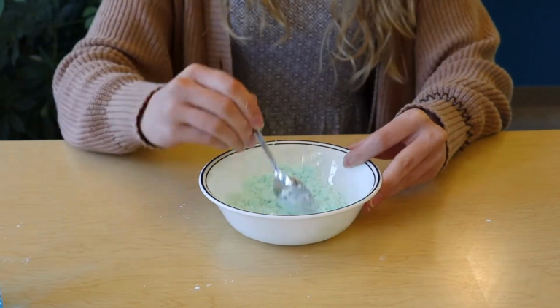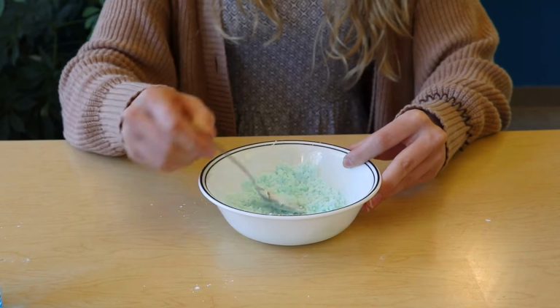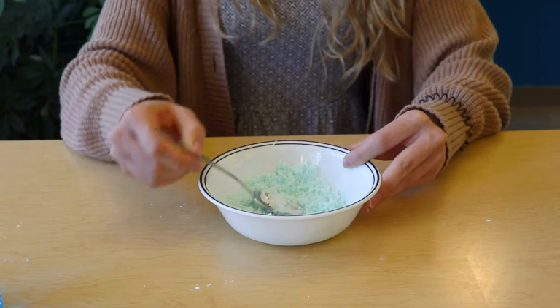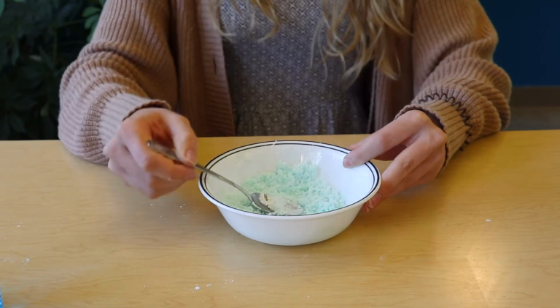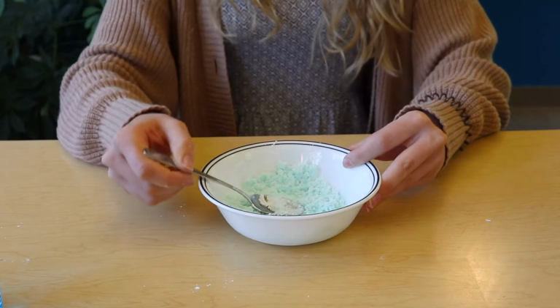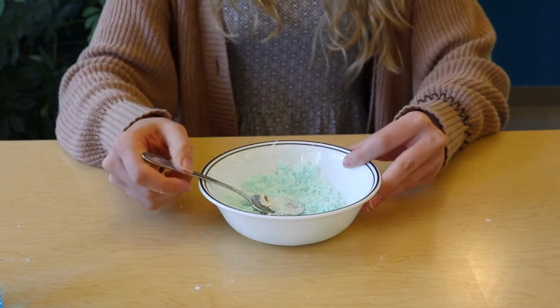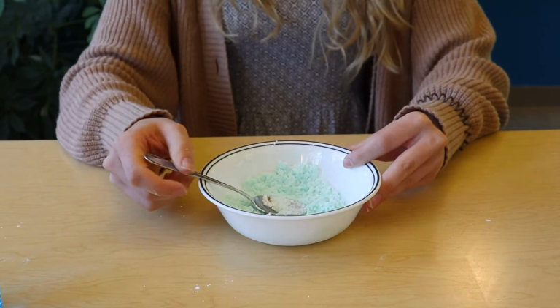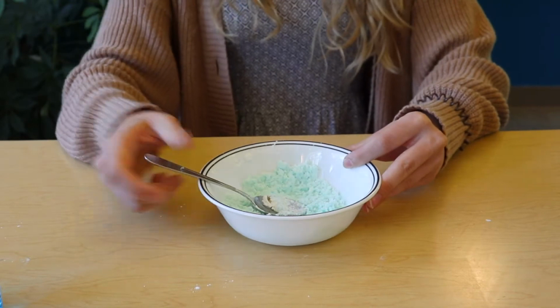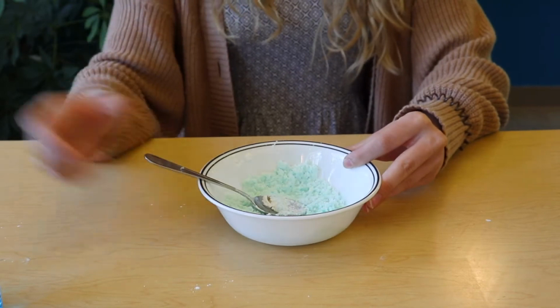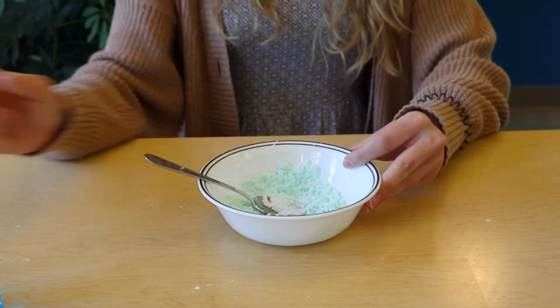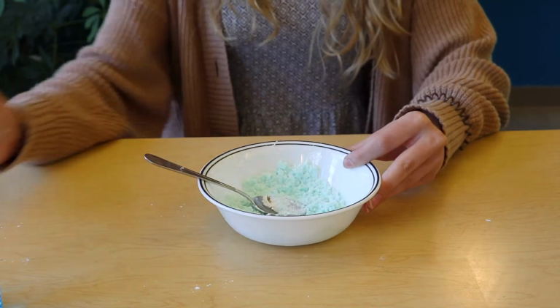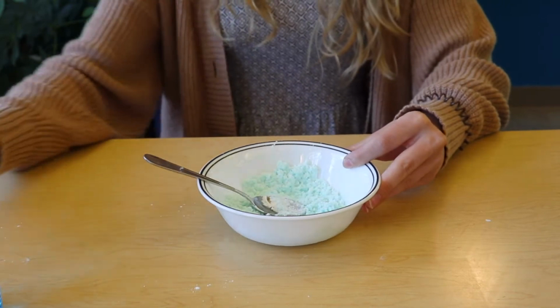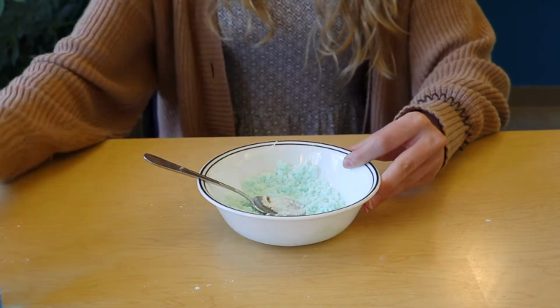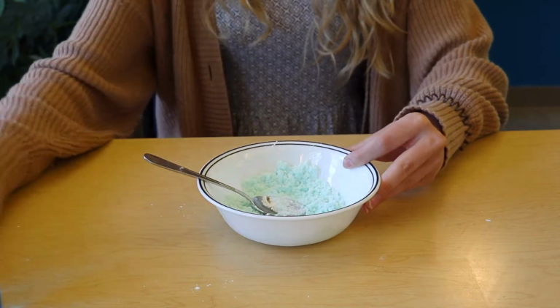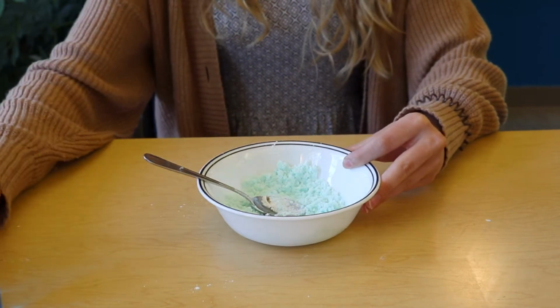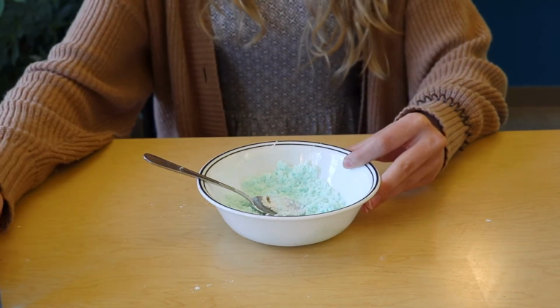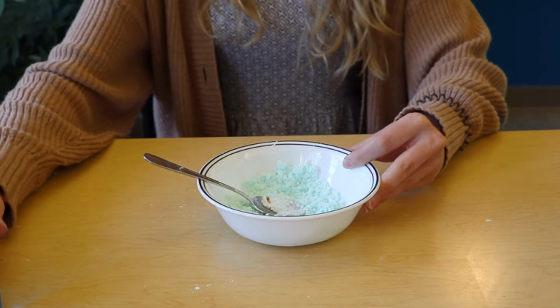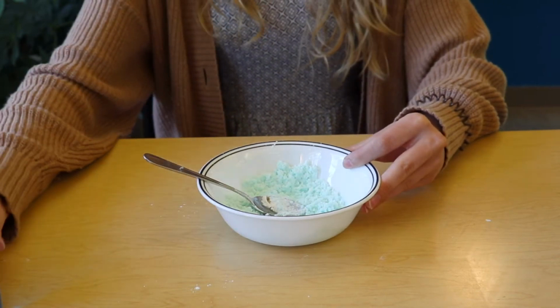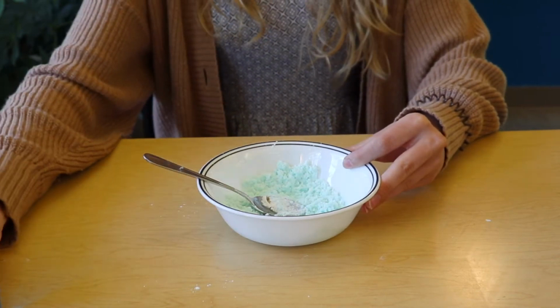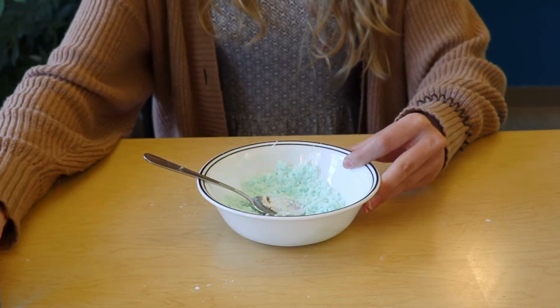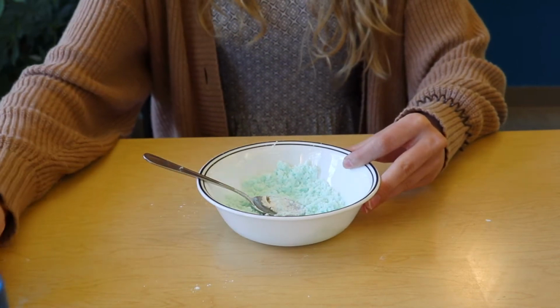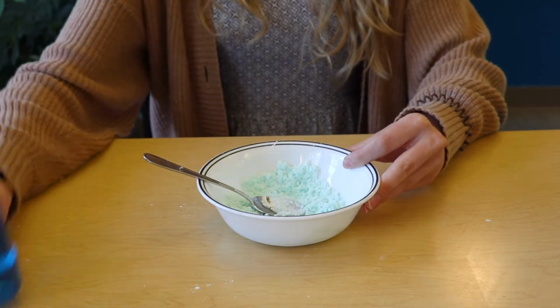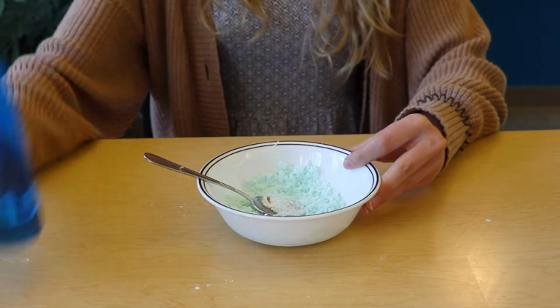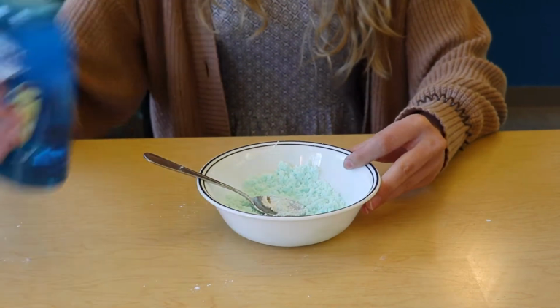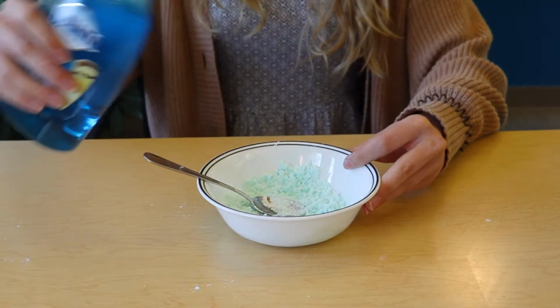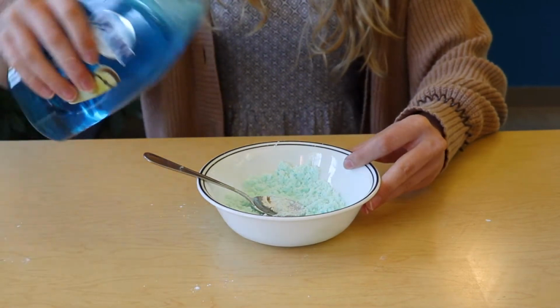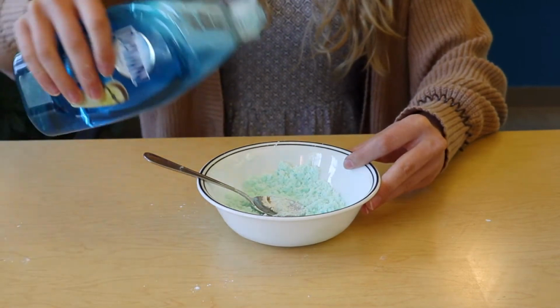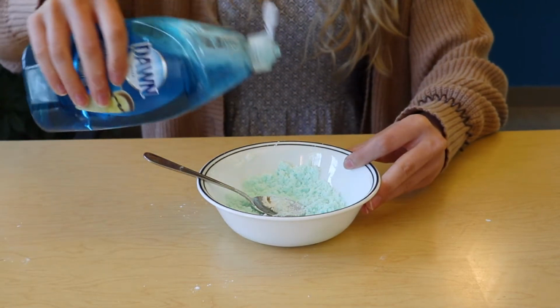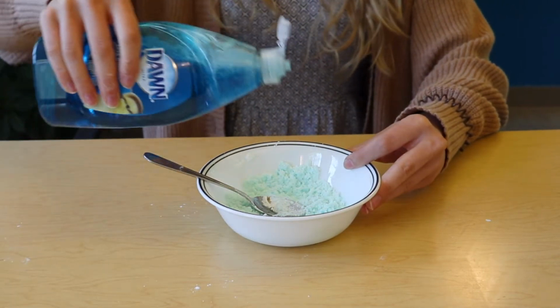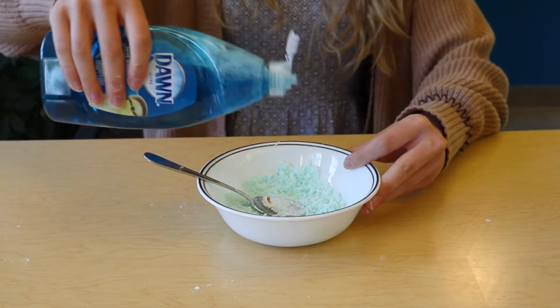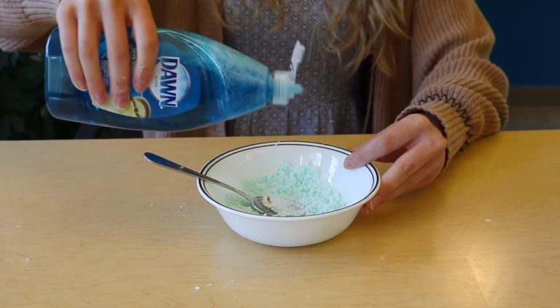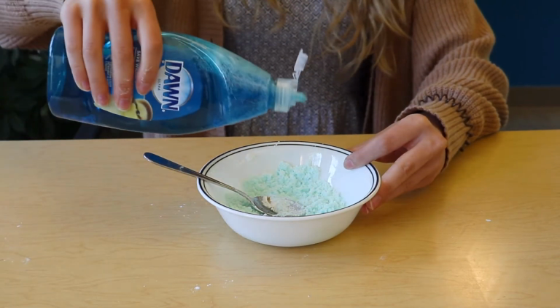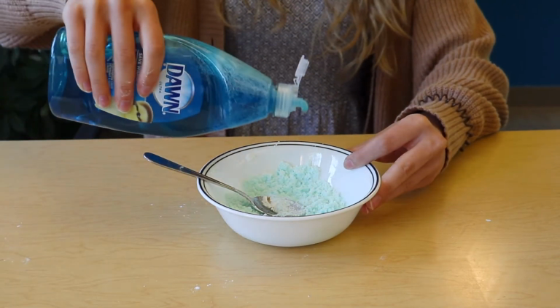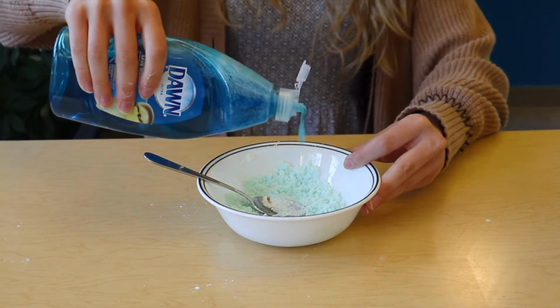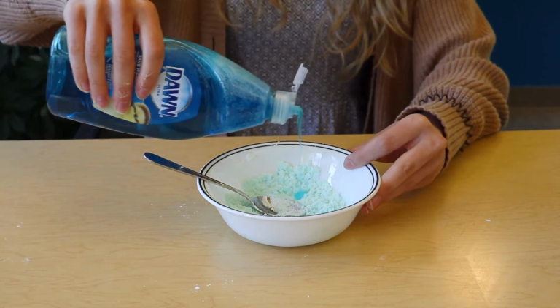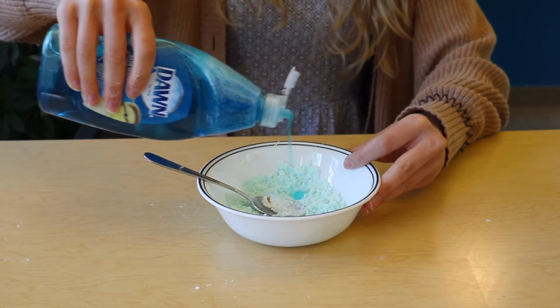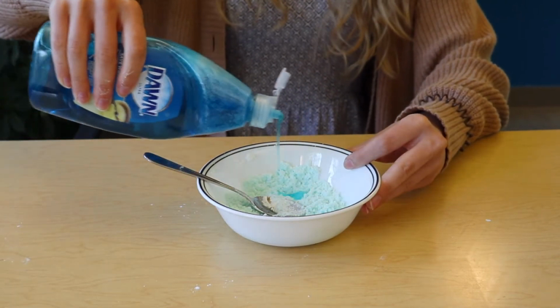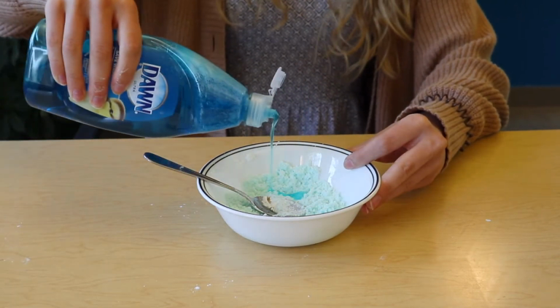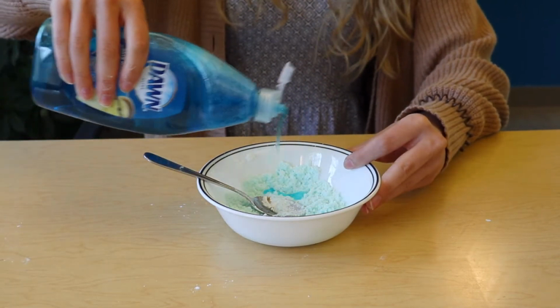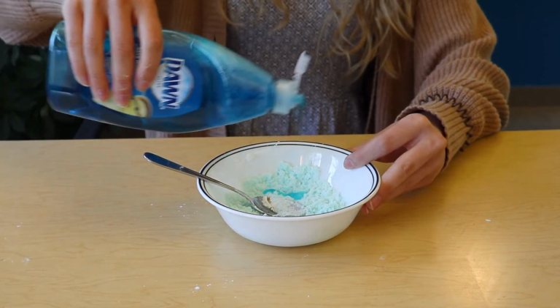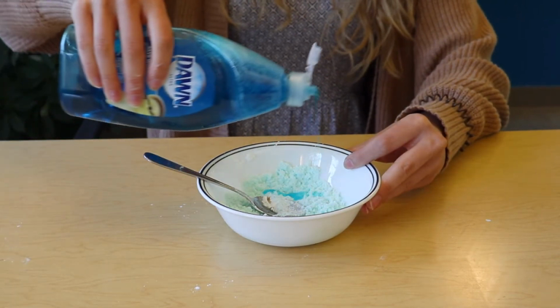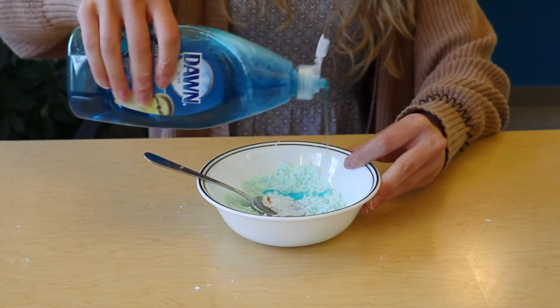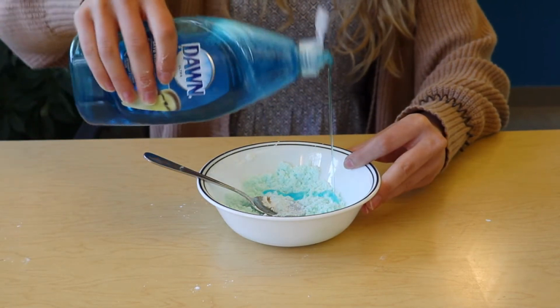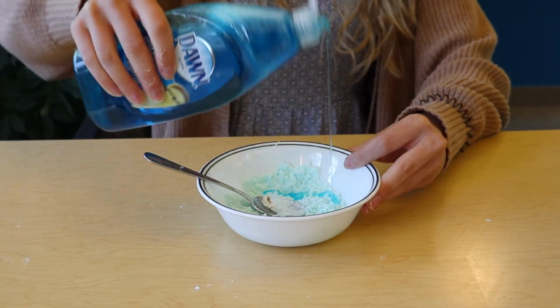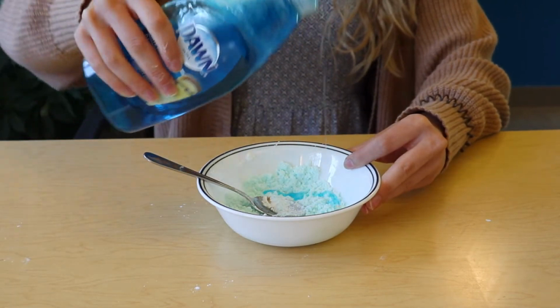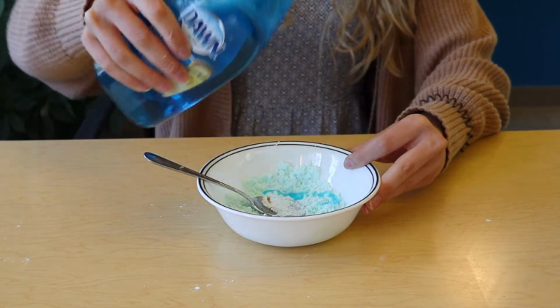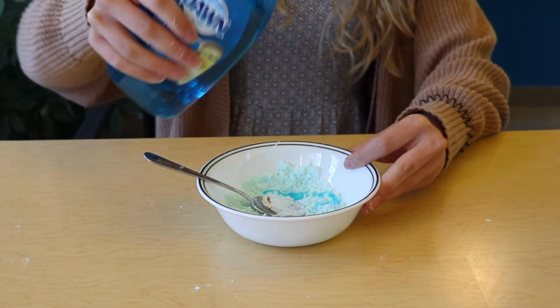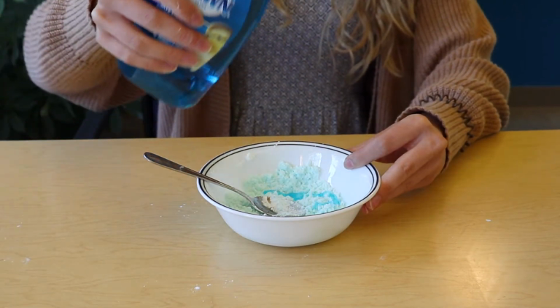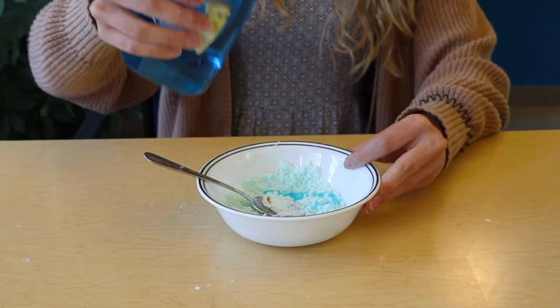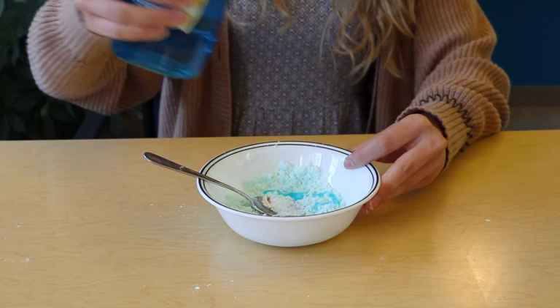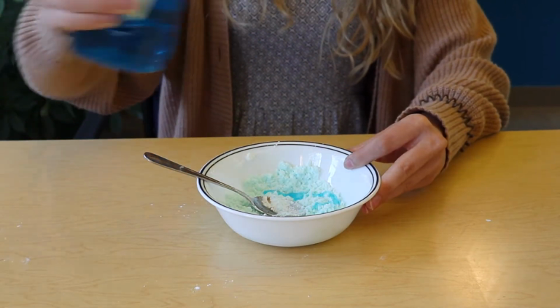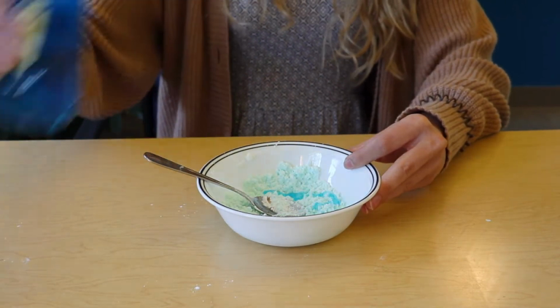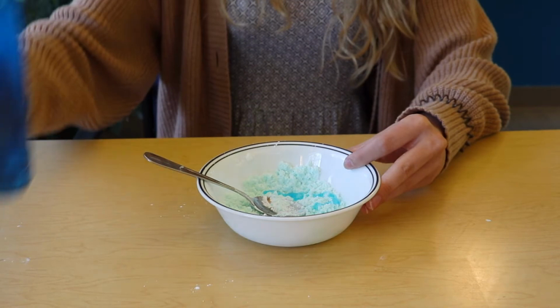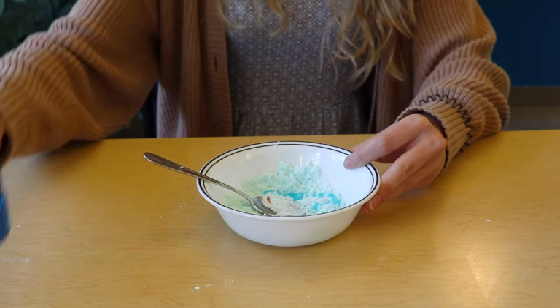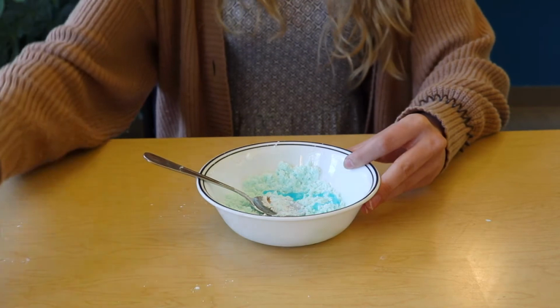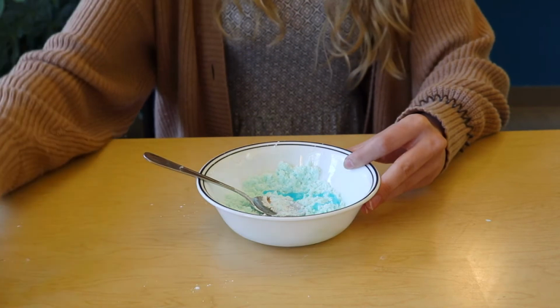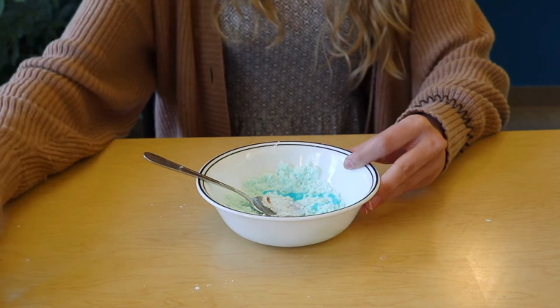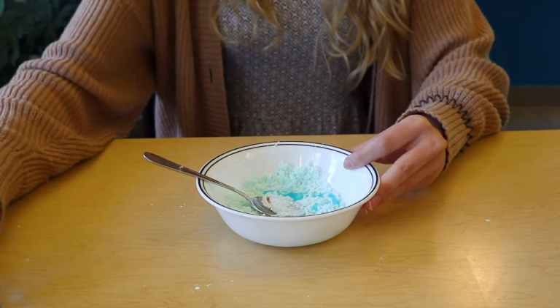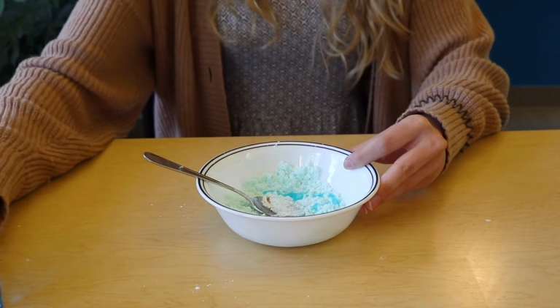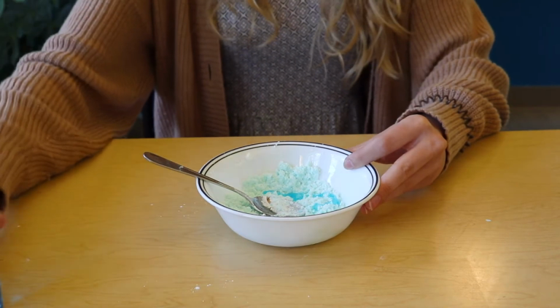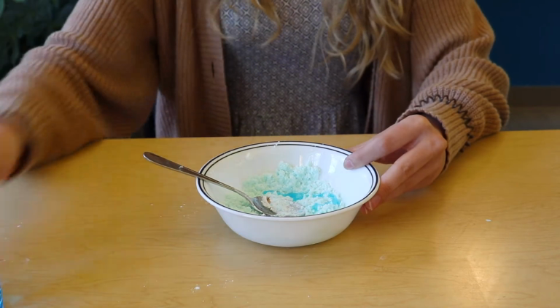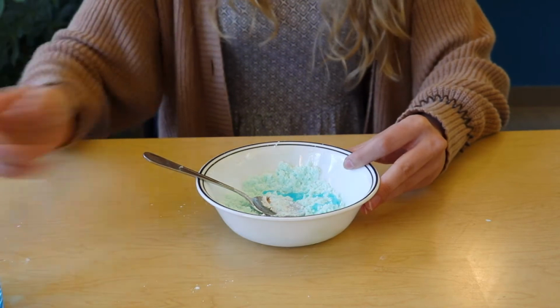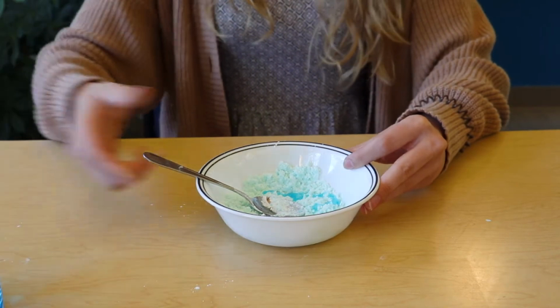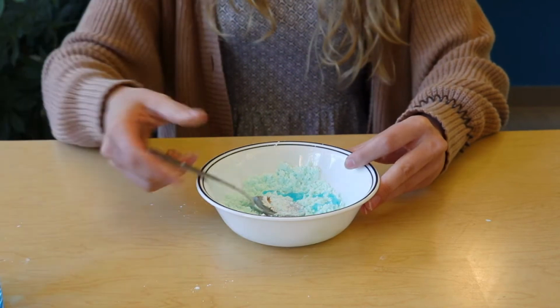If your putty is too dry like mine is, add some more dish soap. If it's too liquidy, add more cornstarch.